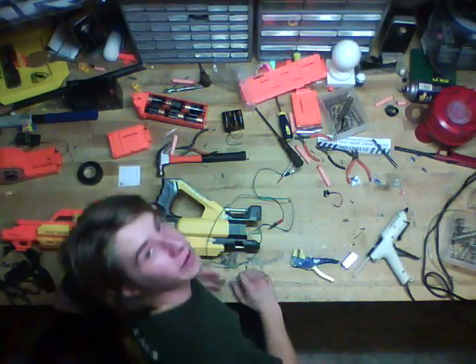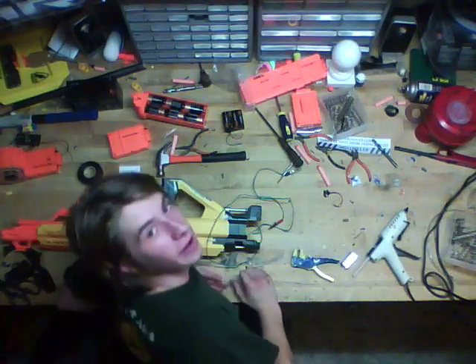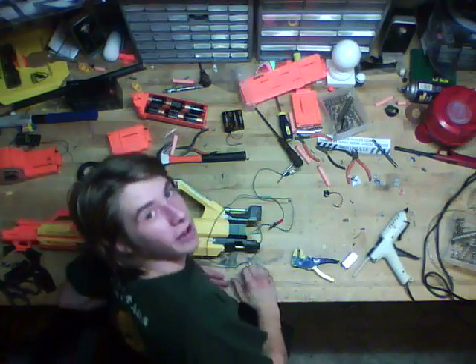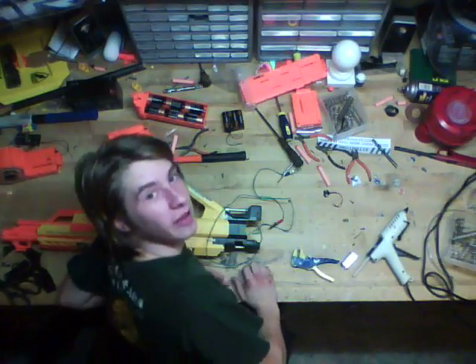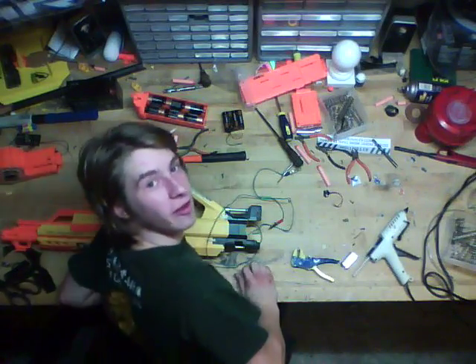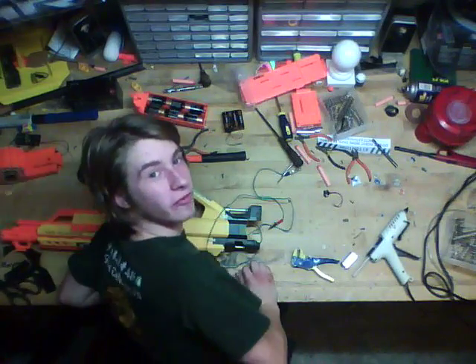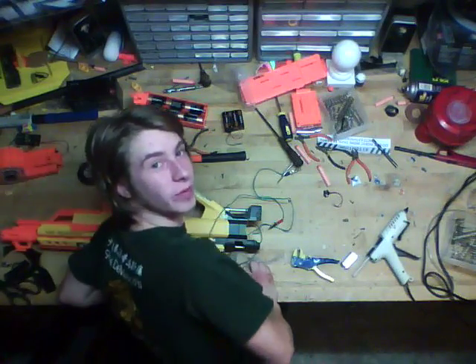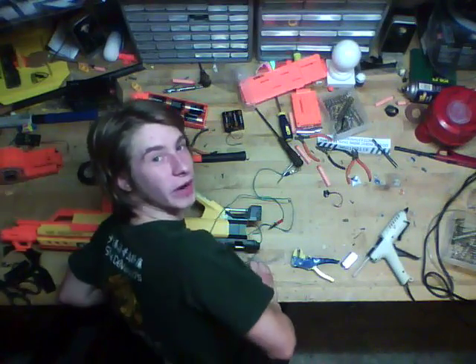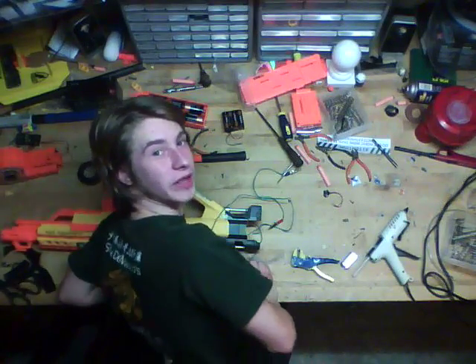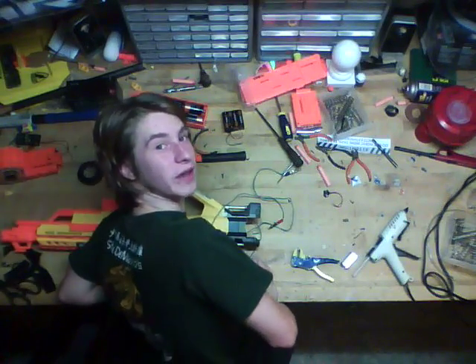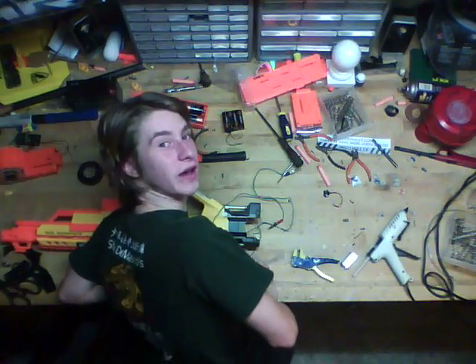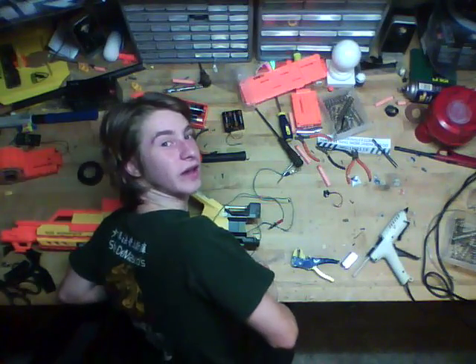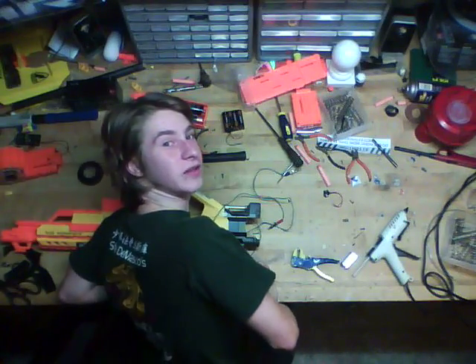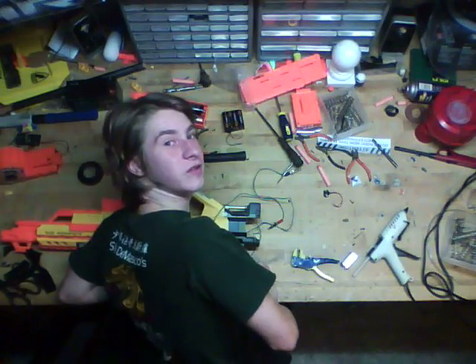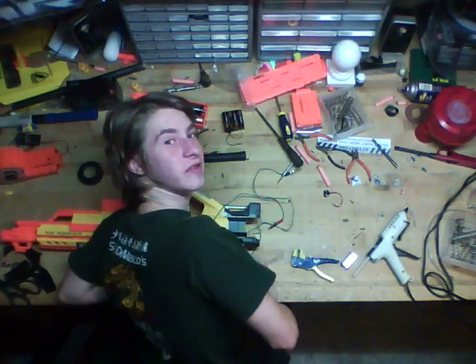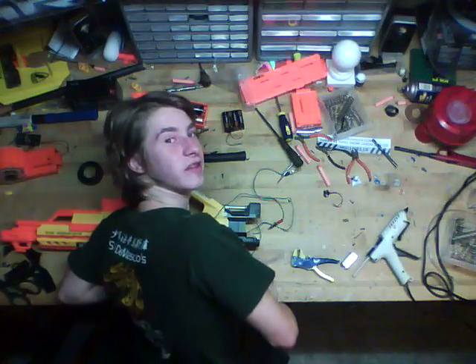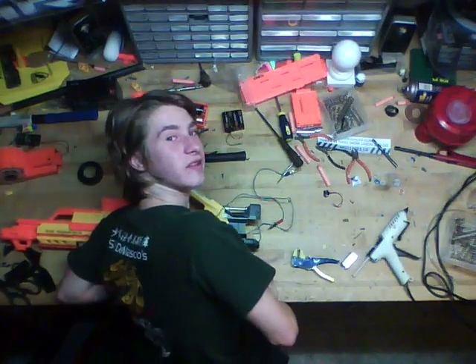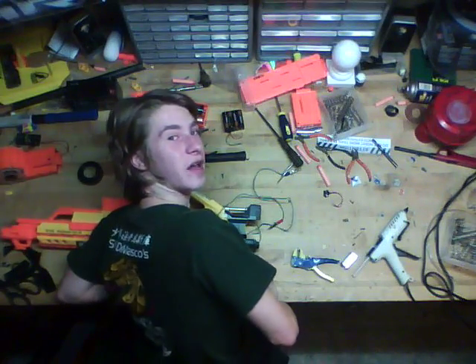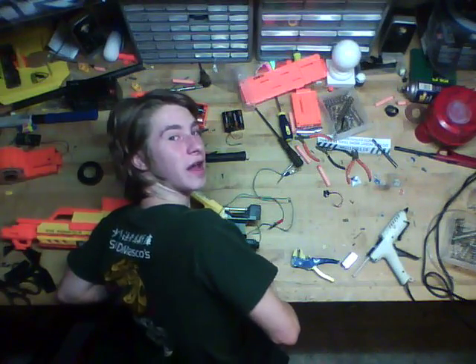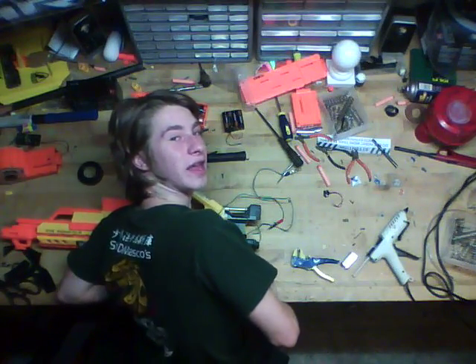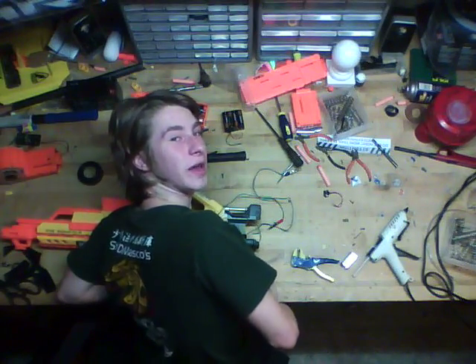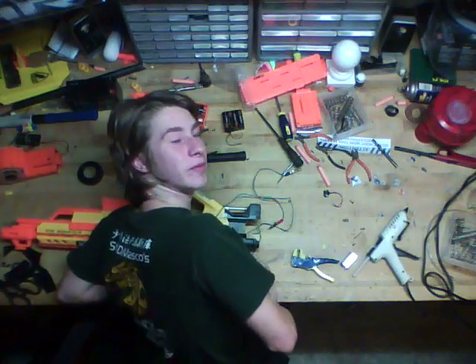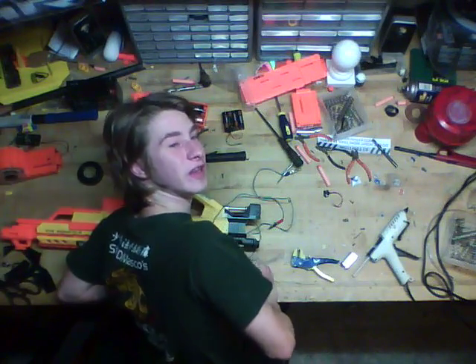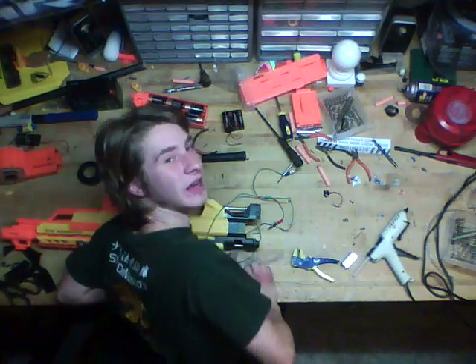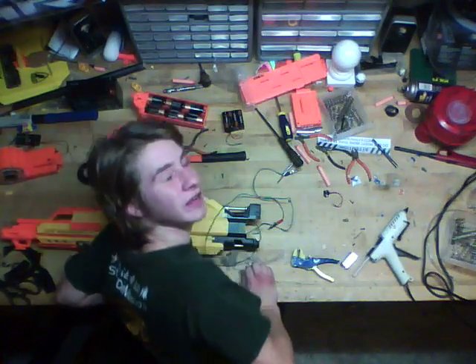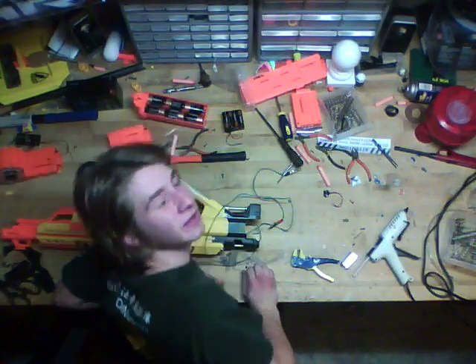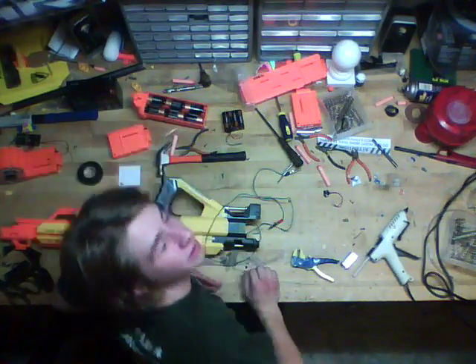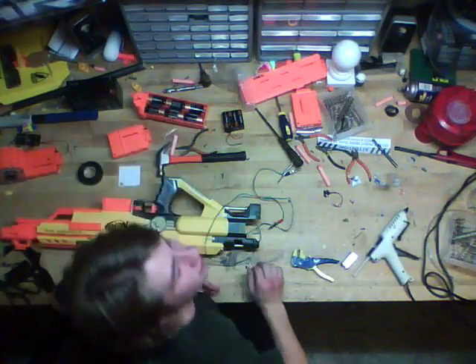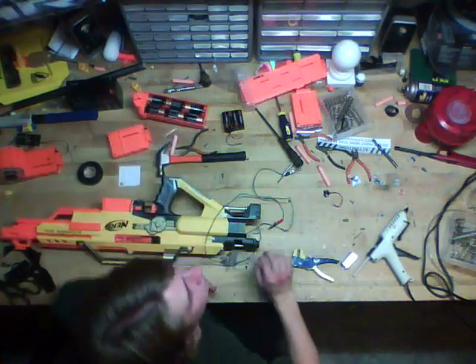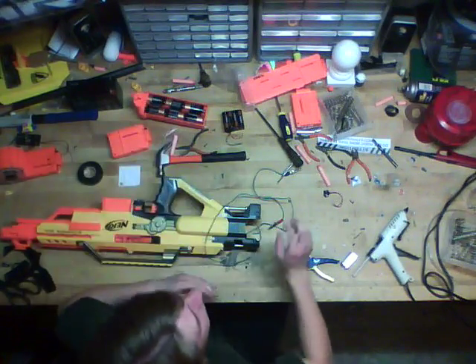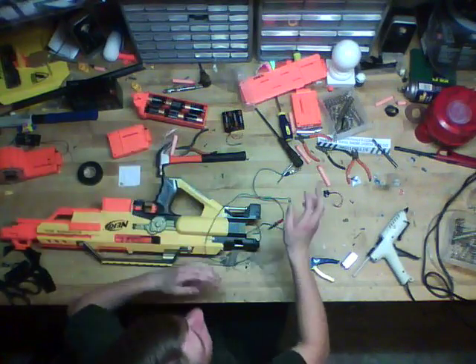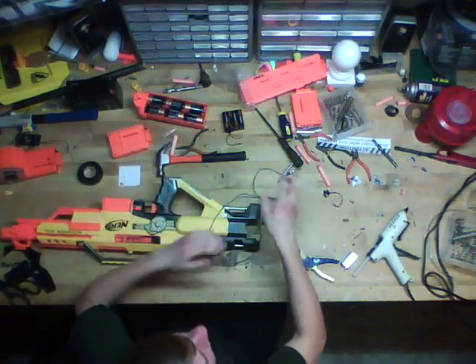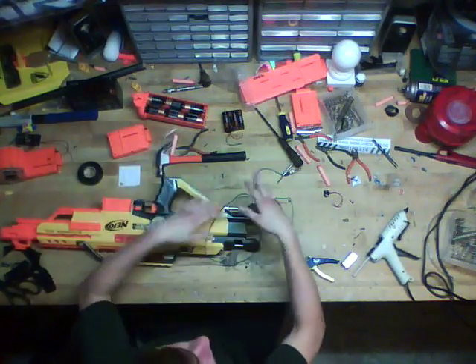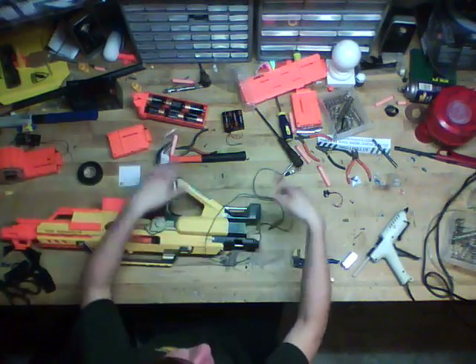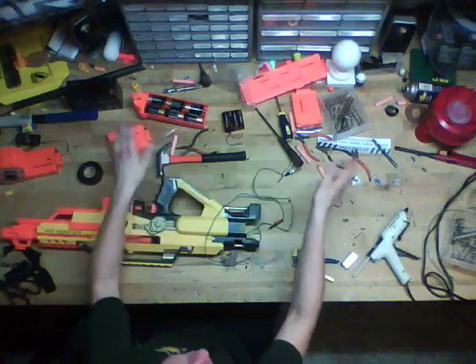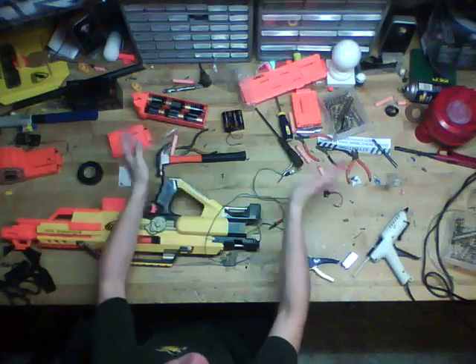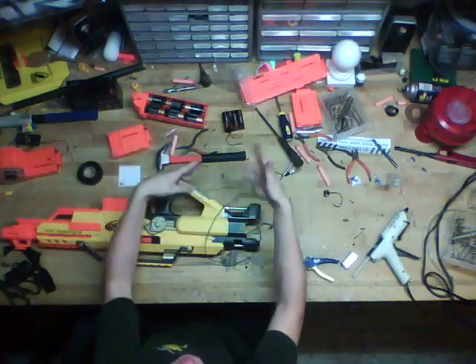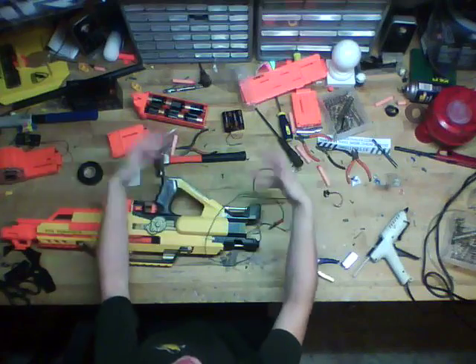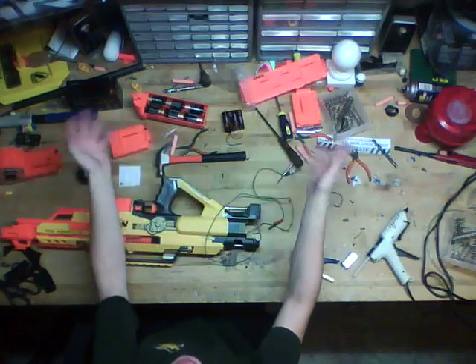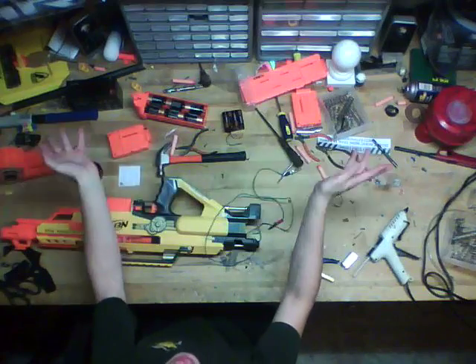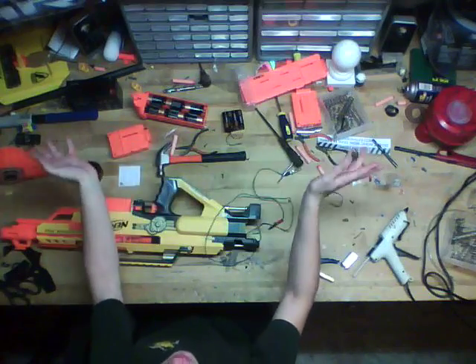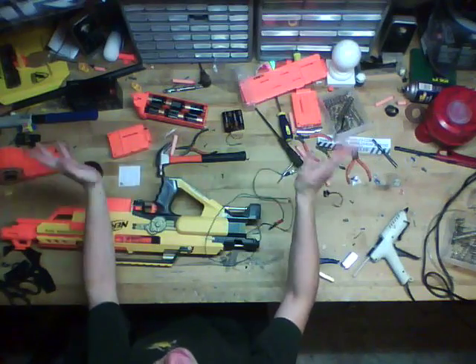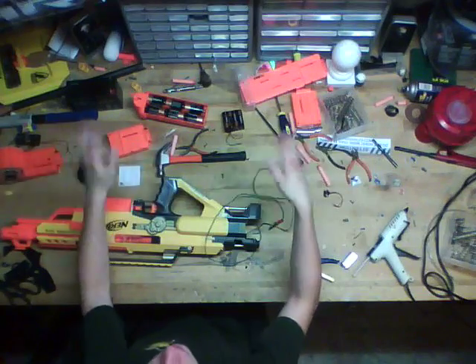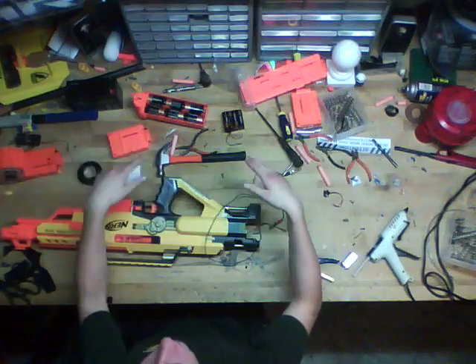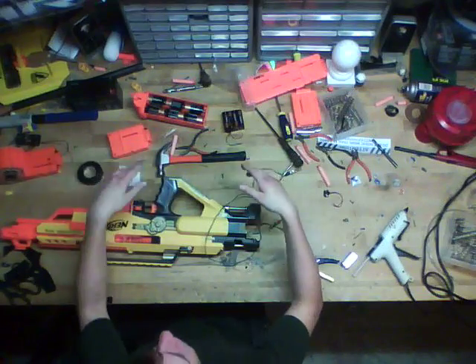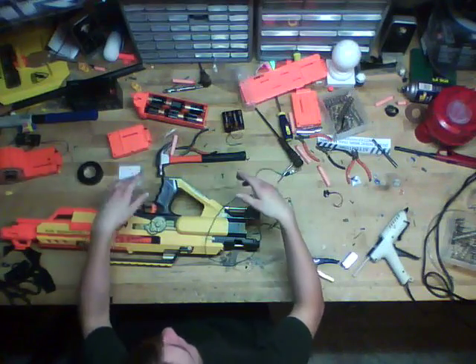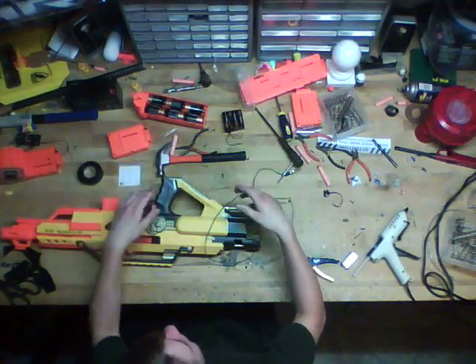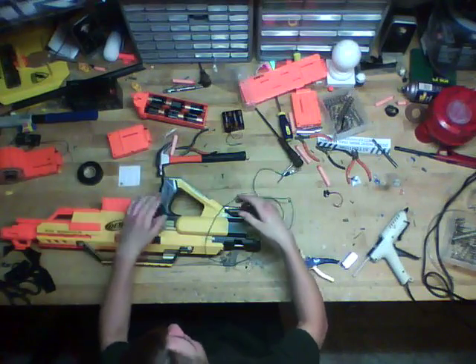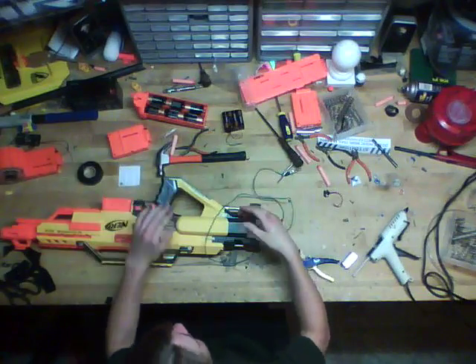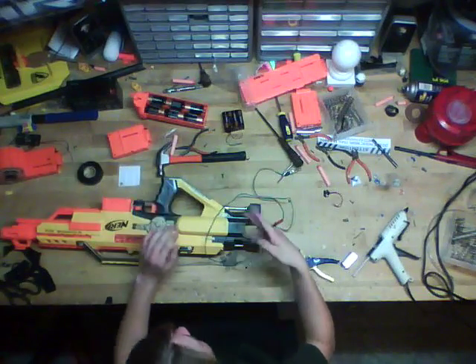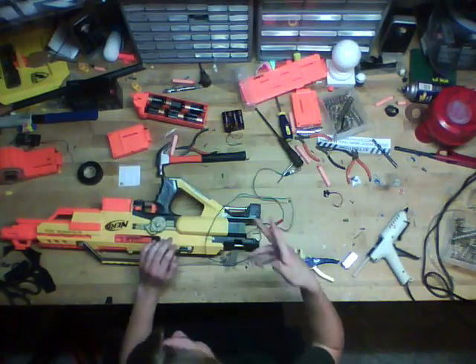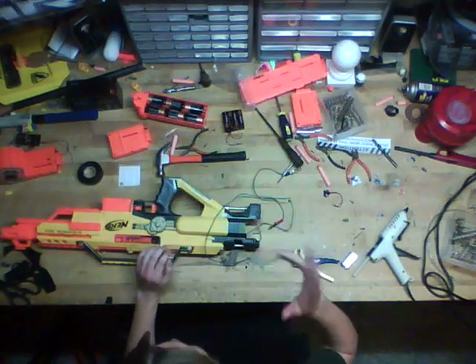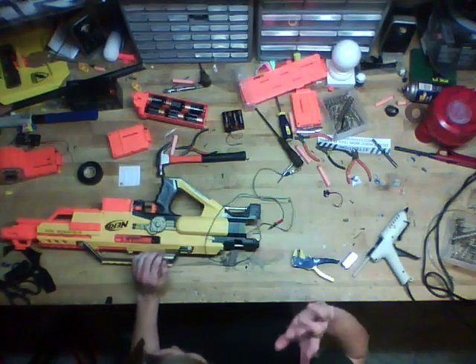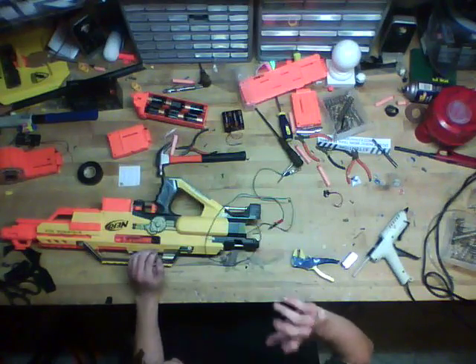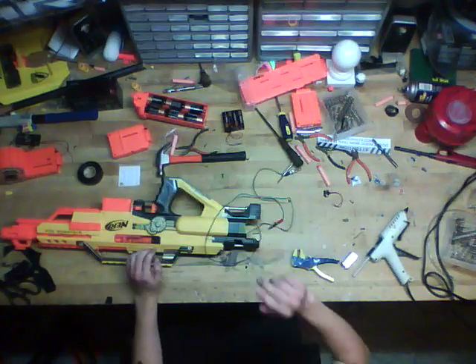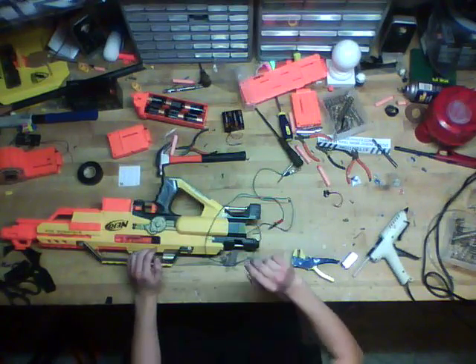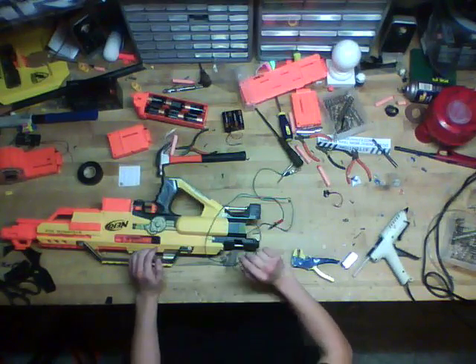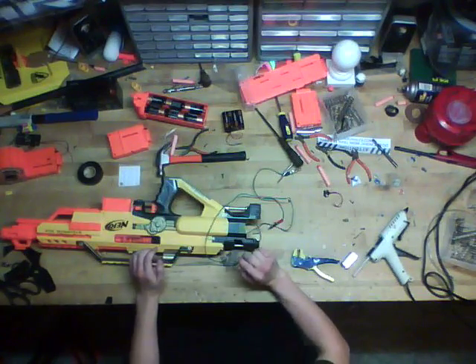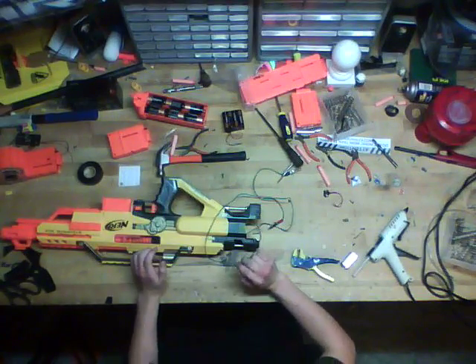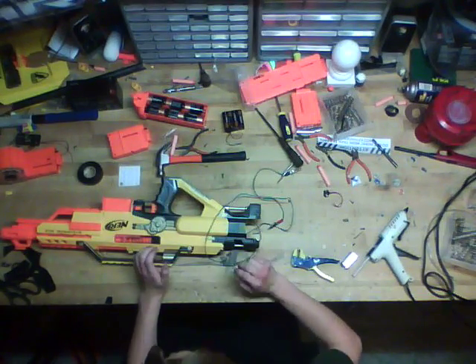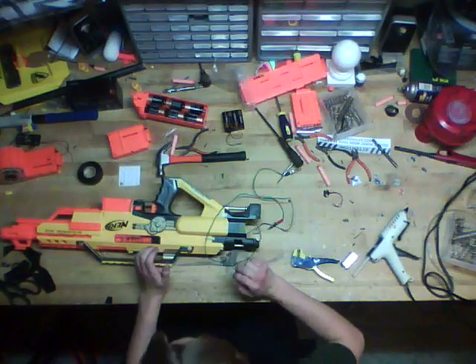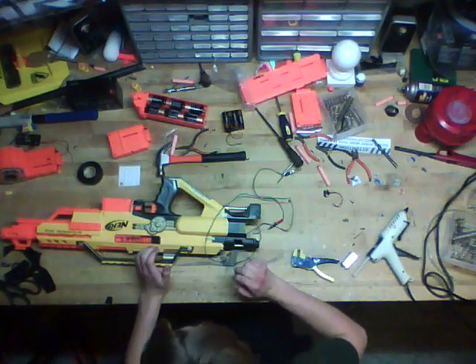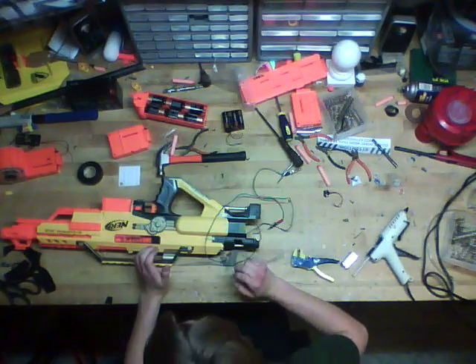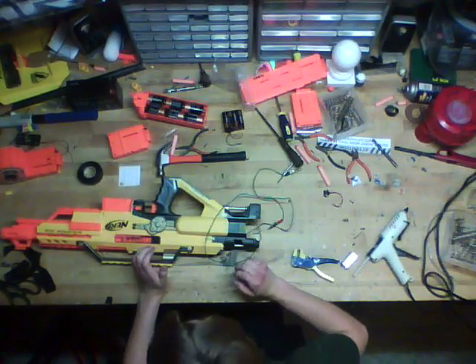Hello everybody, using the SkyCam today, so you're just going to see my hands moving a bunch. I don't know if you can actually see my head.